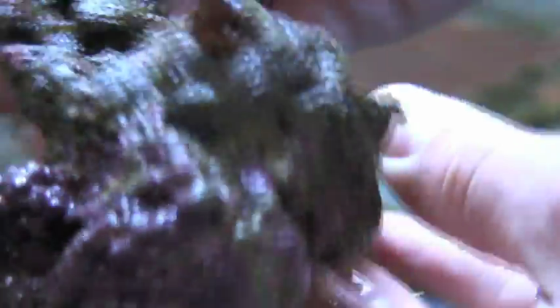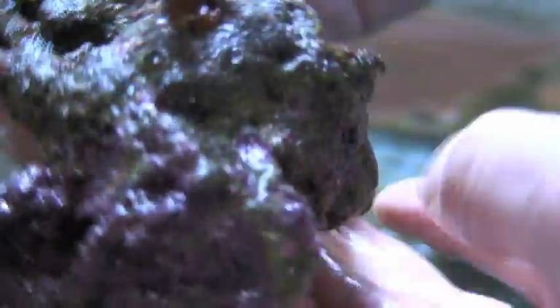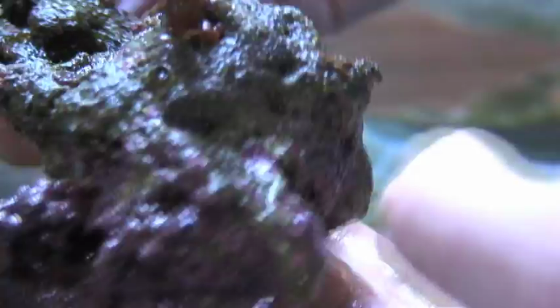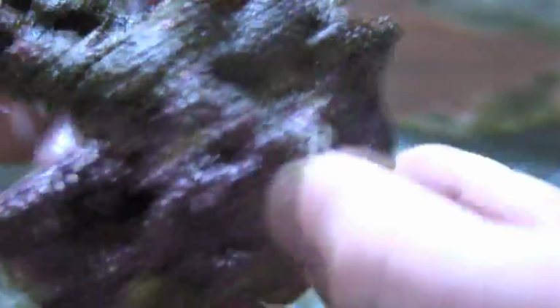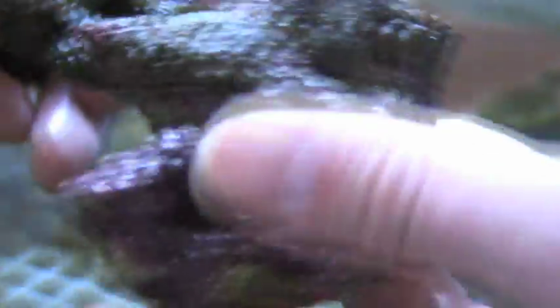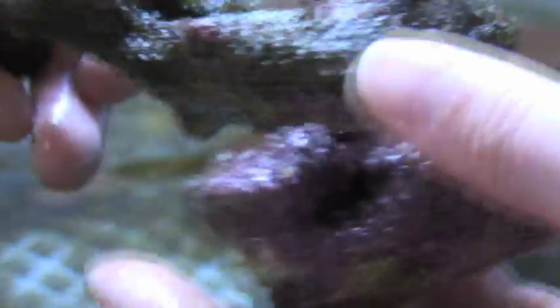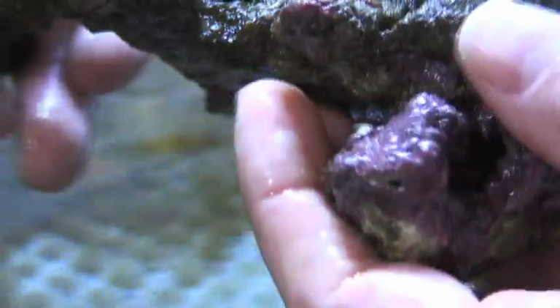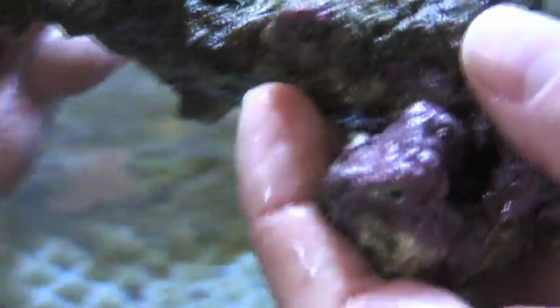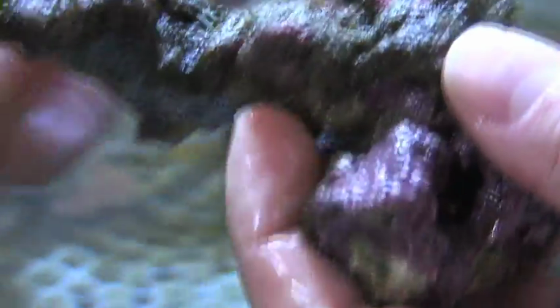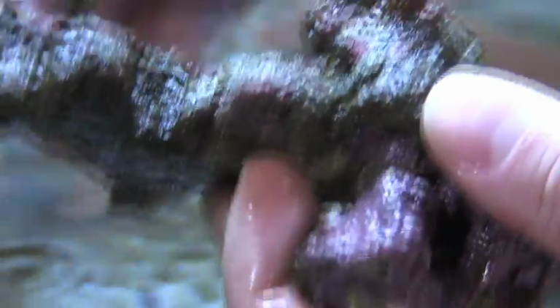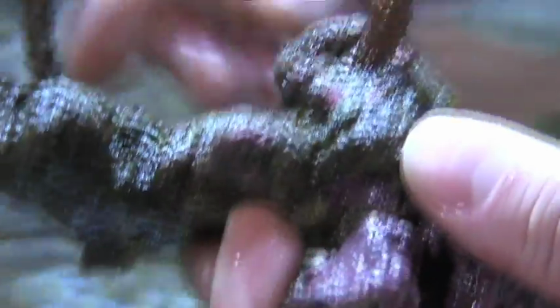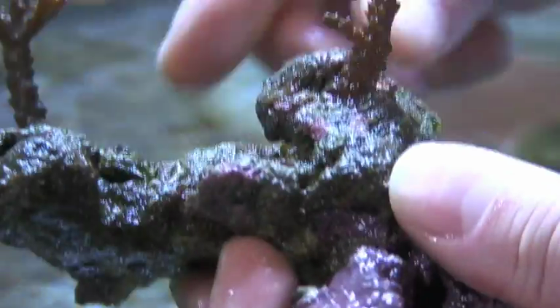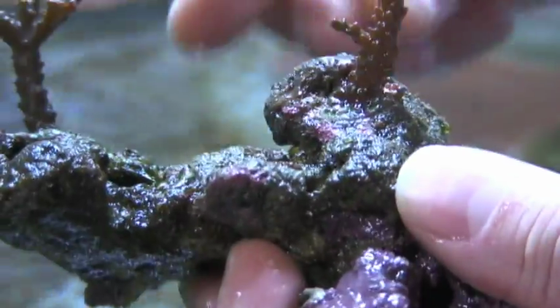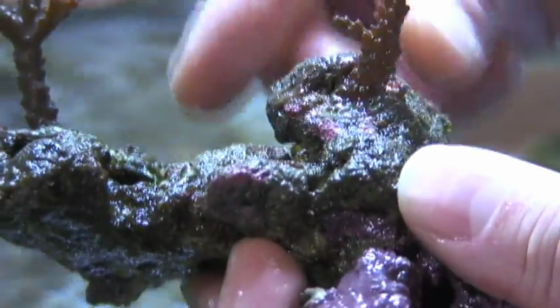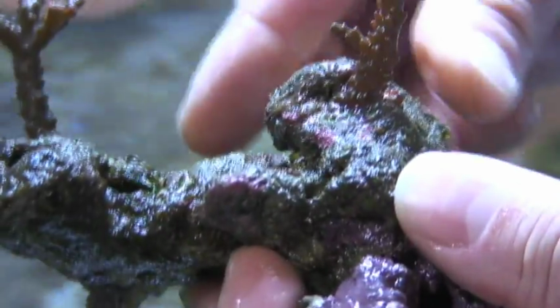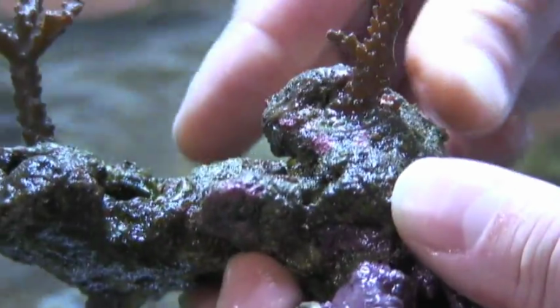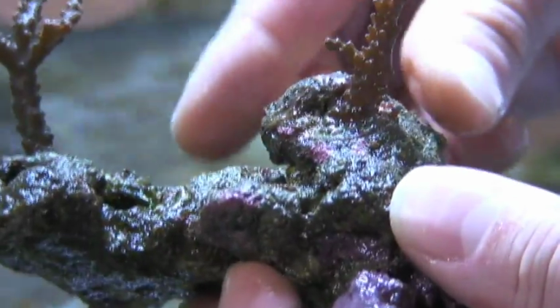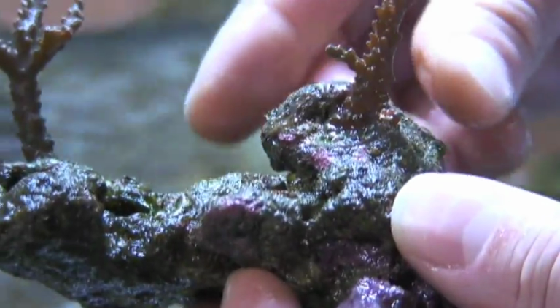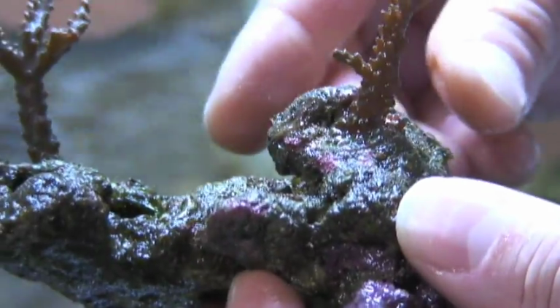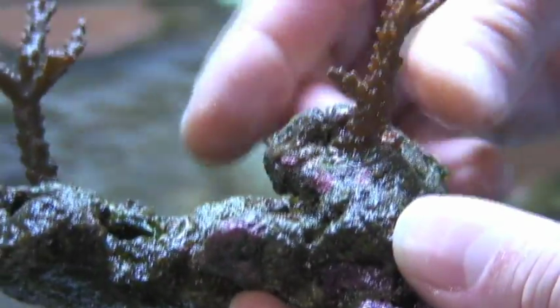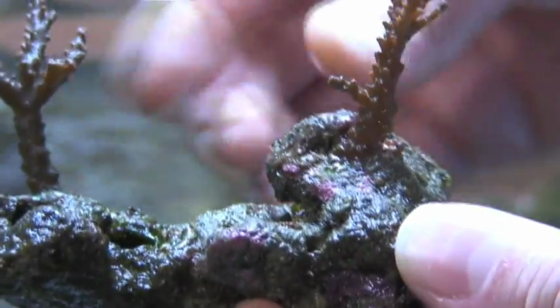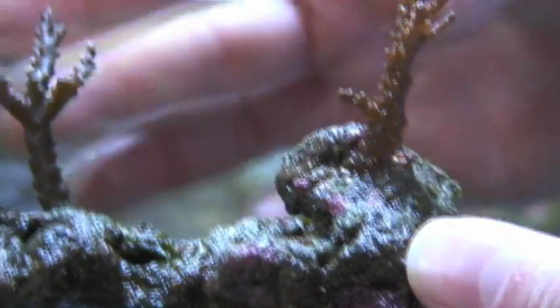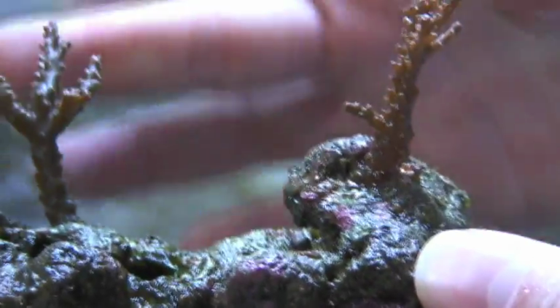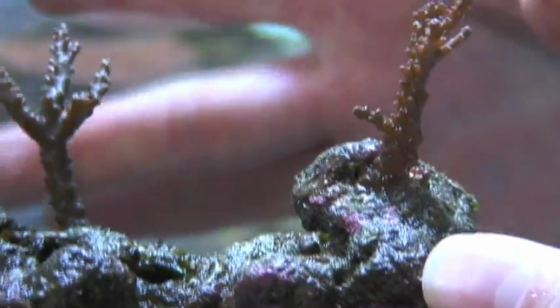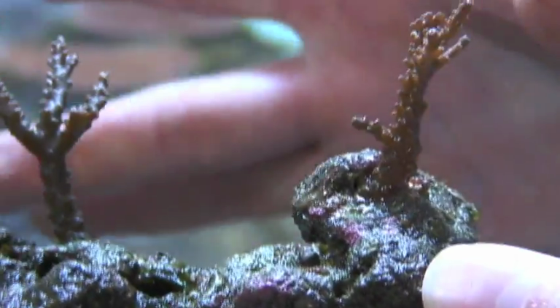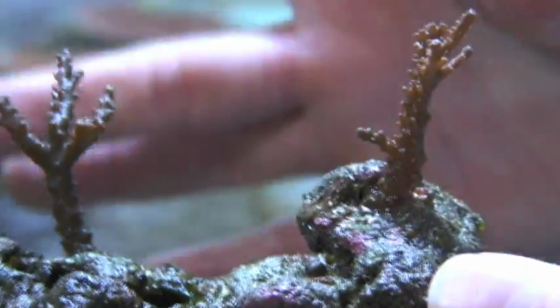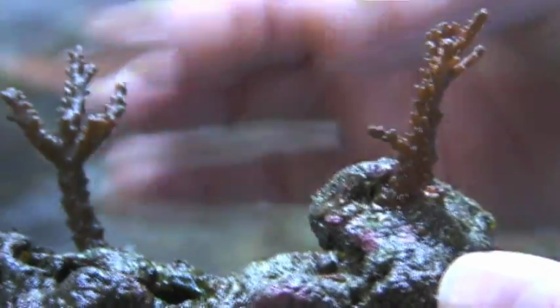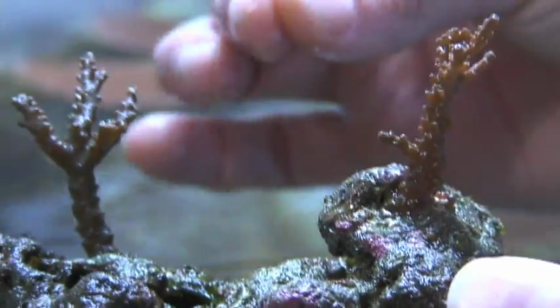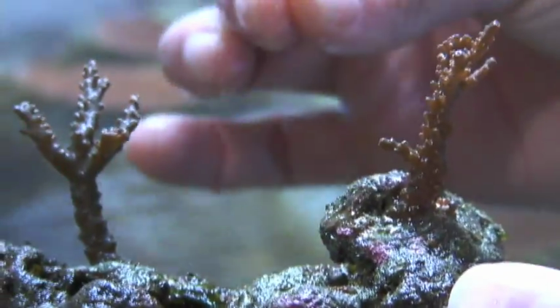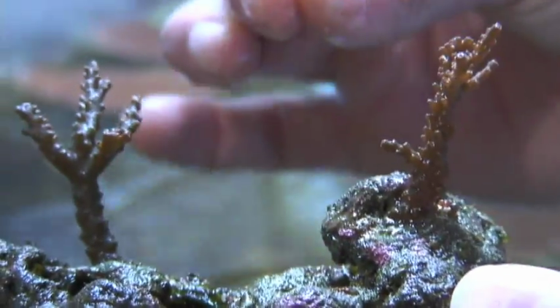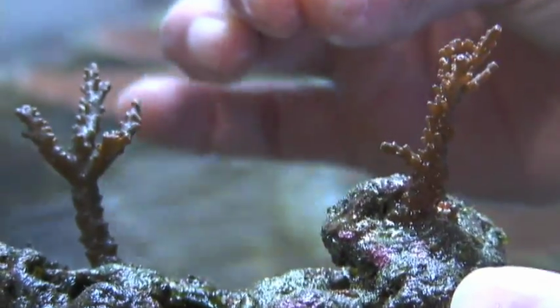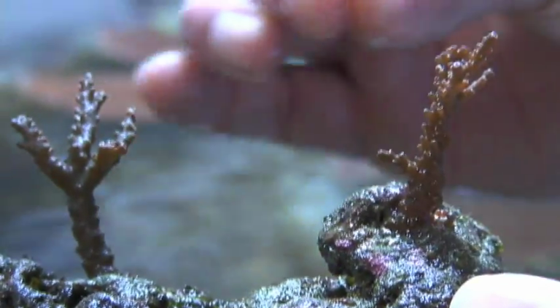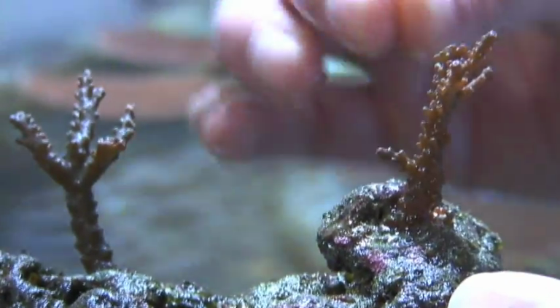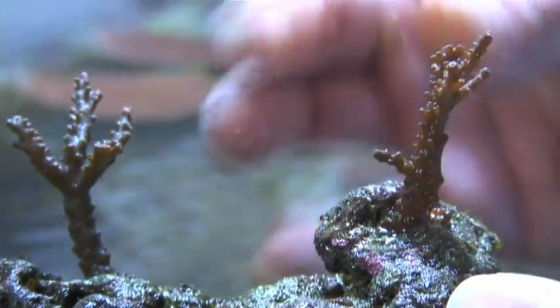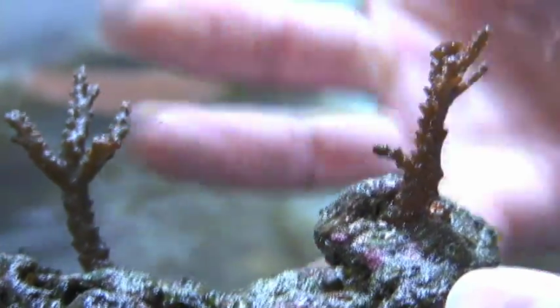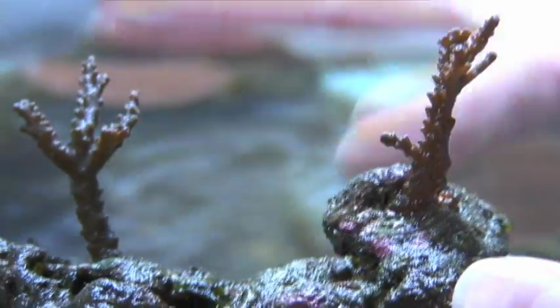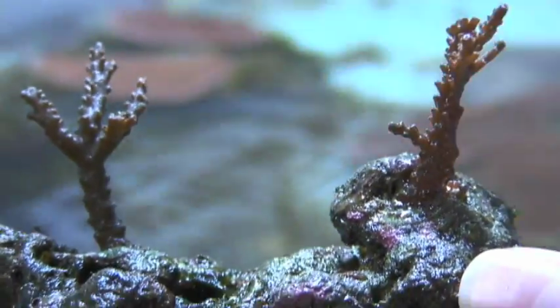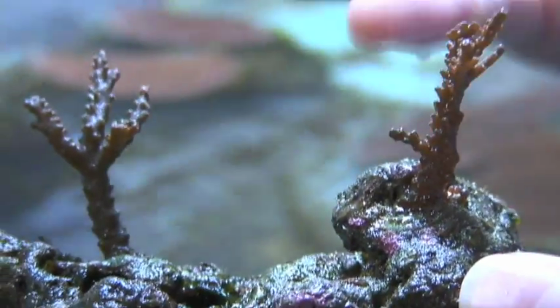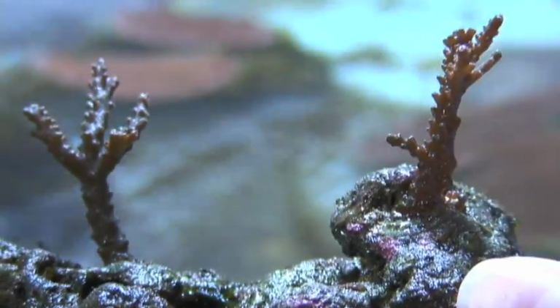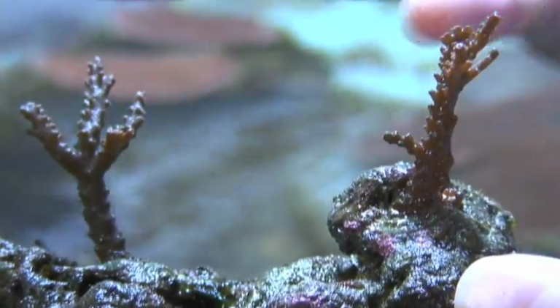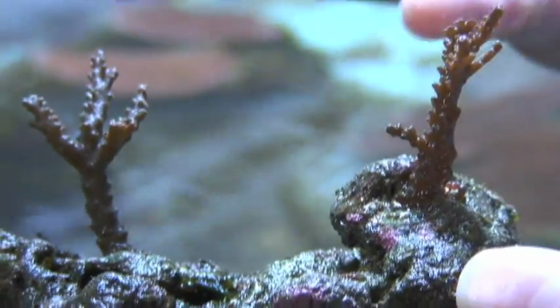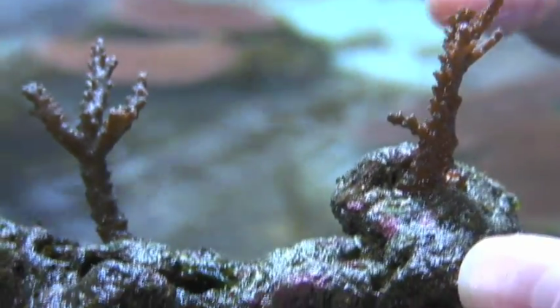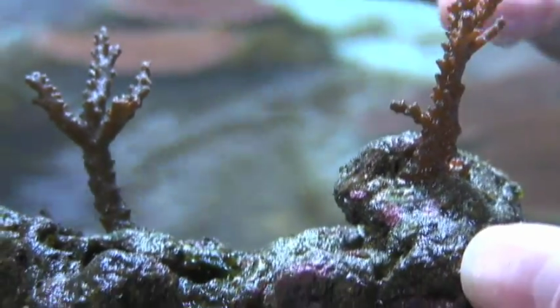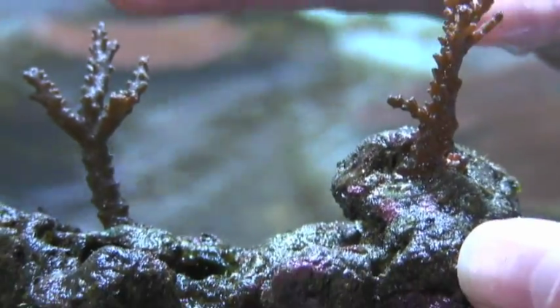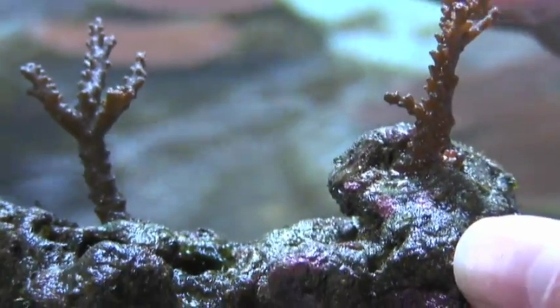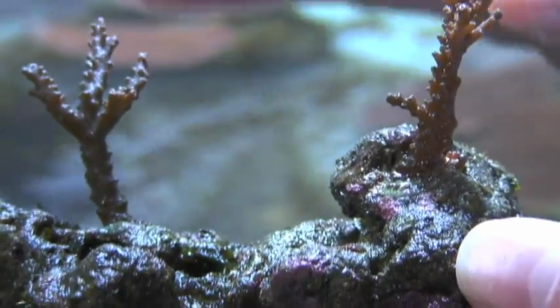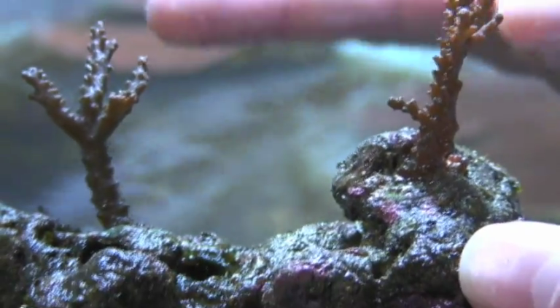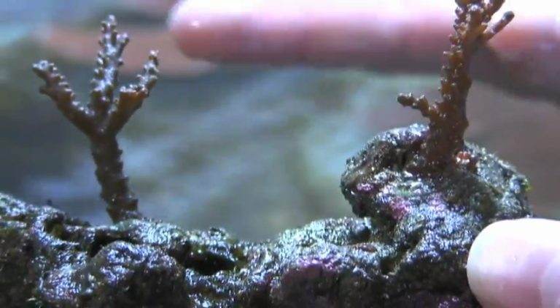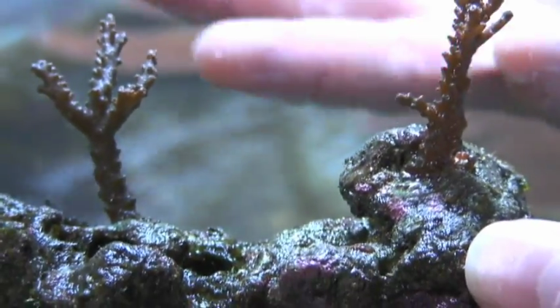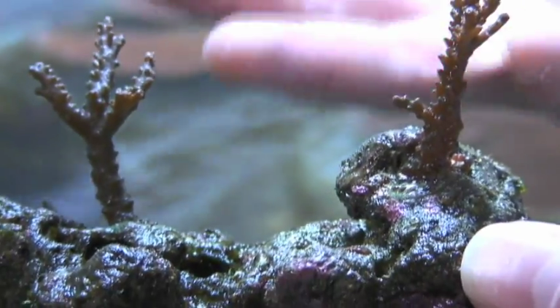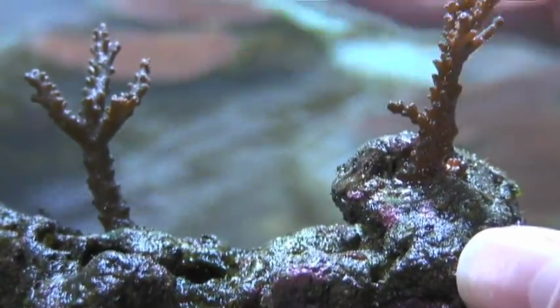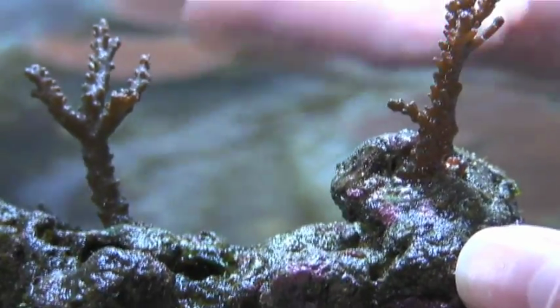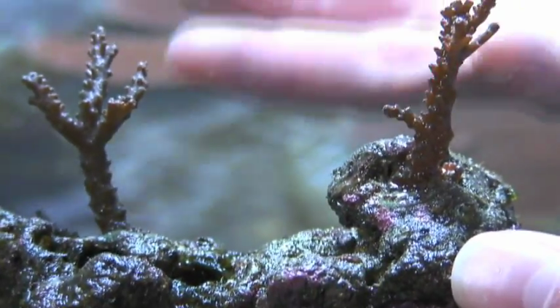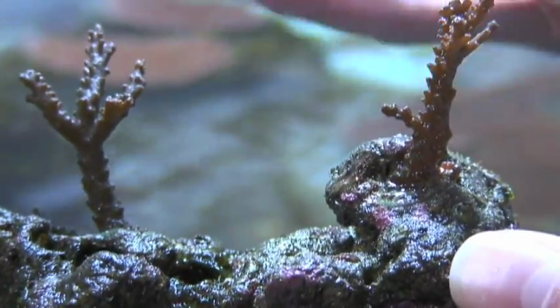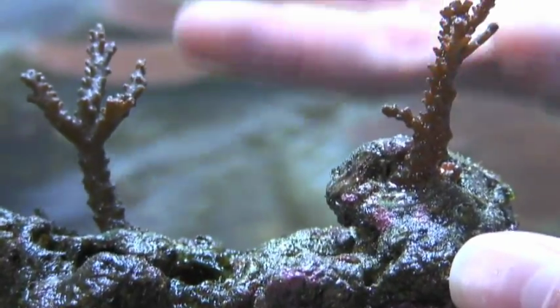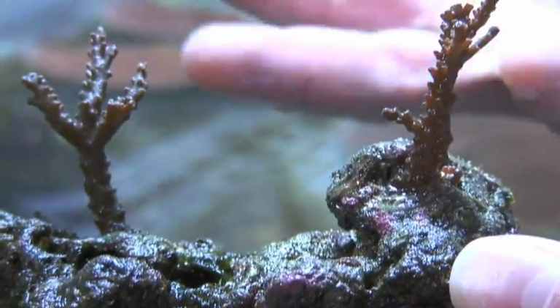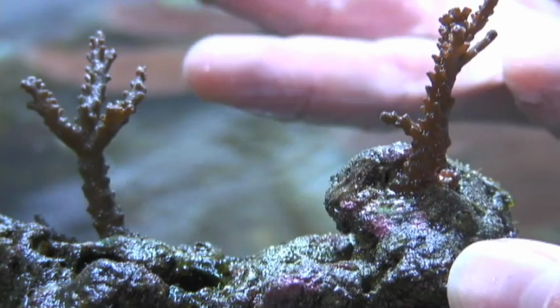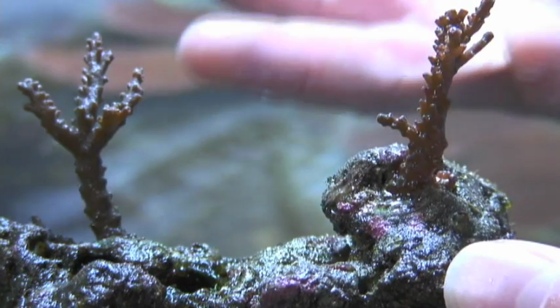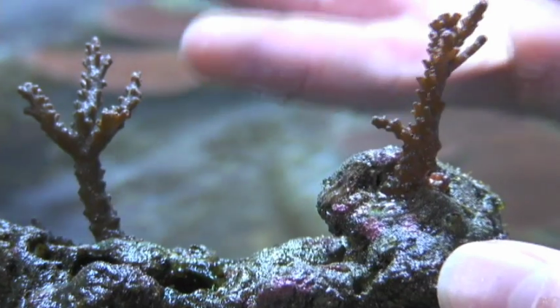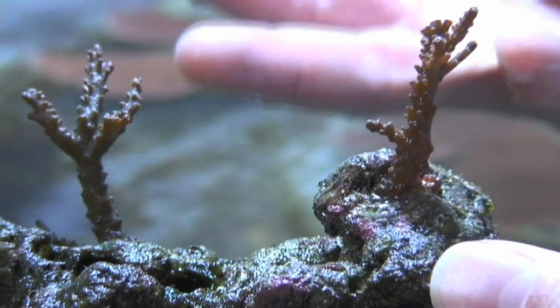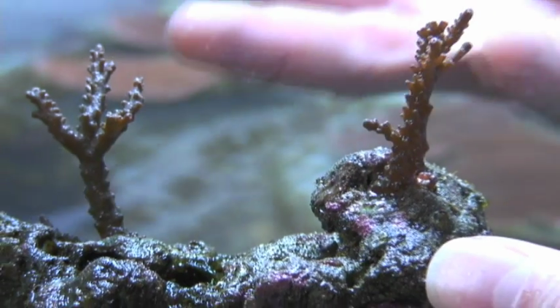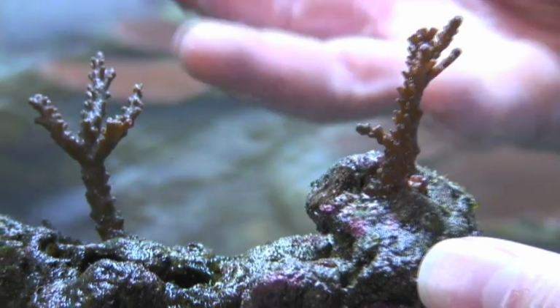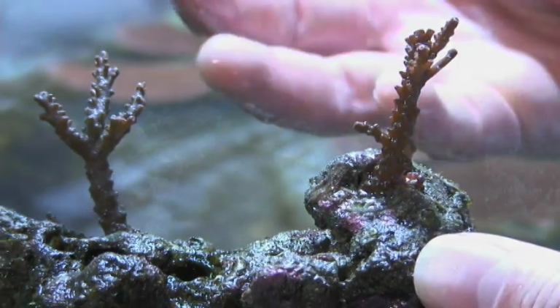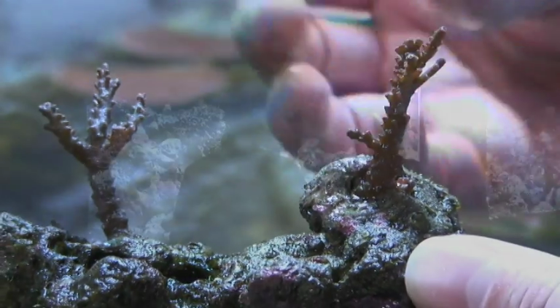Eventually, these two fragments which are on this rock will grow together, and you'll have one large coral colony.